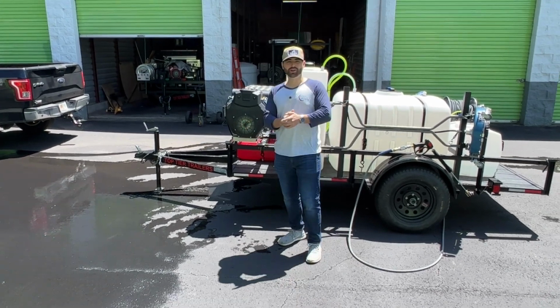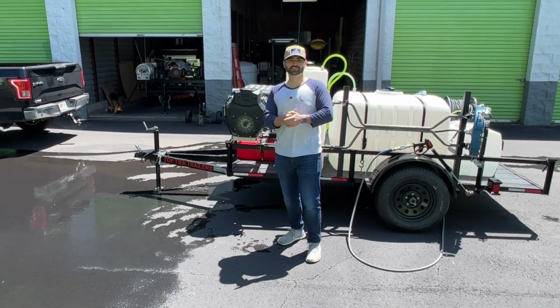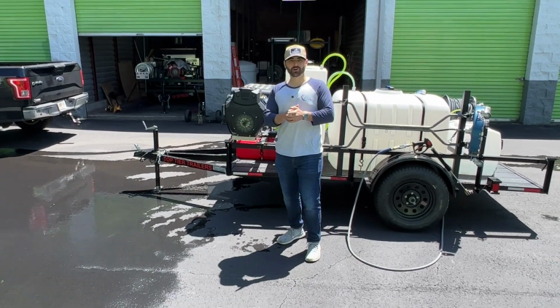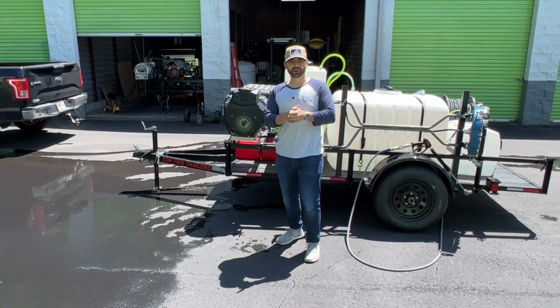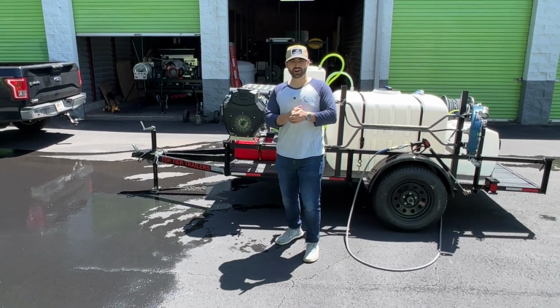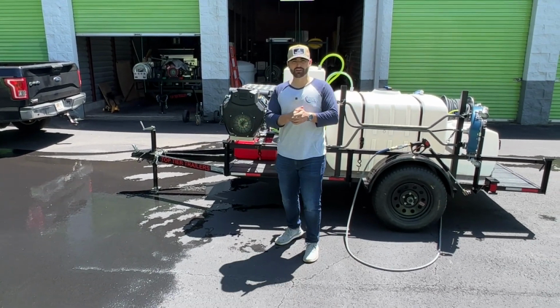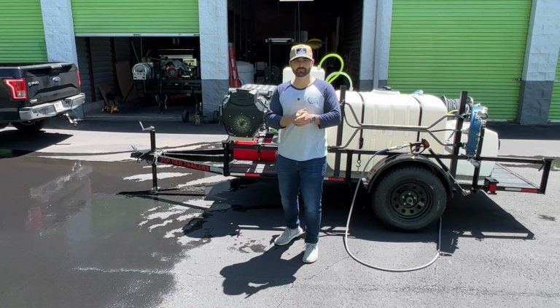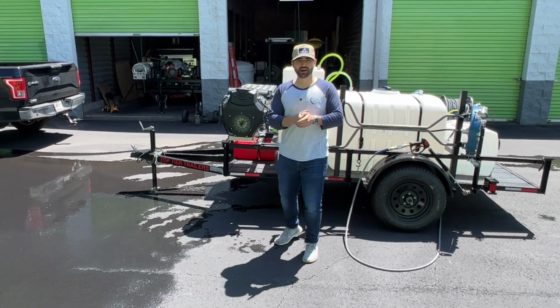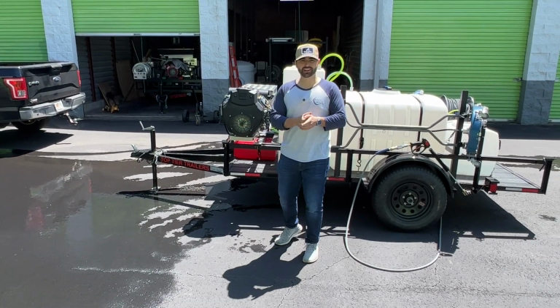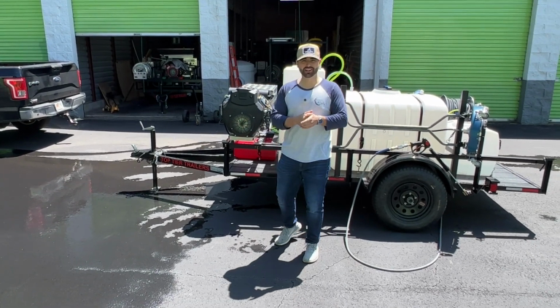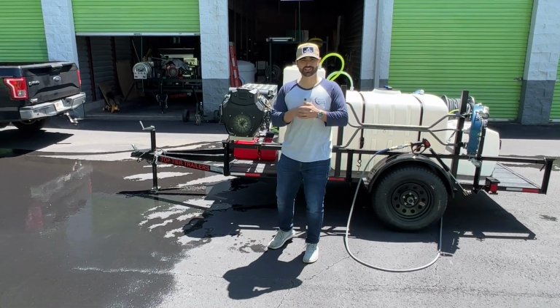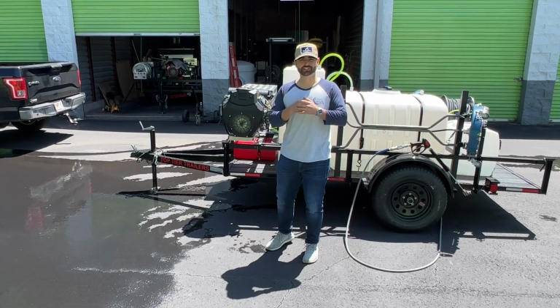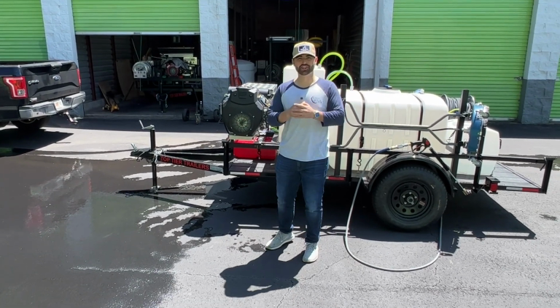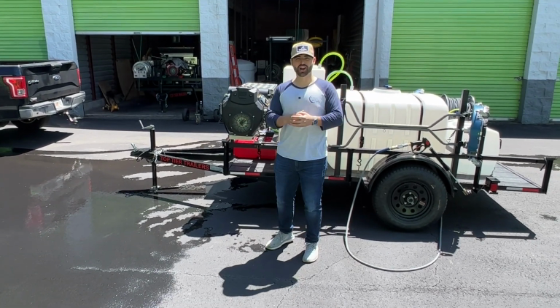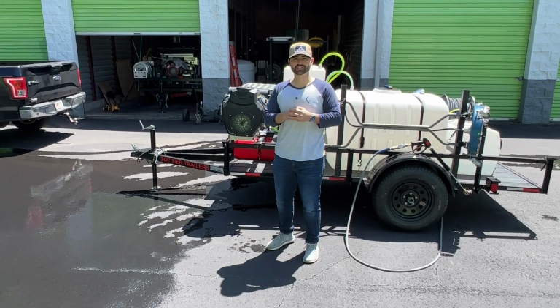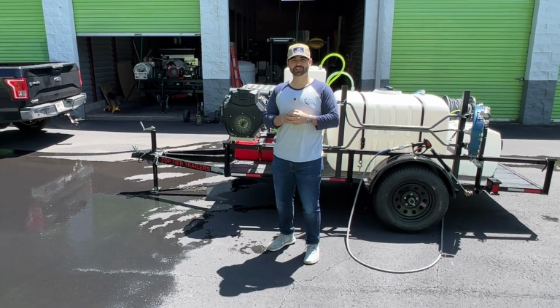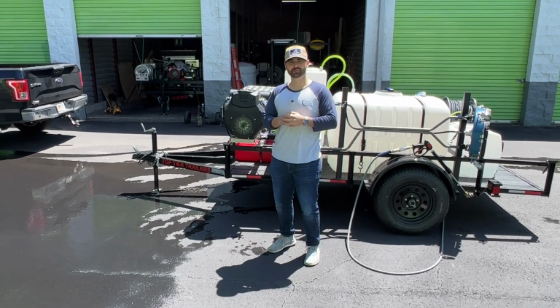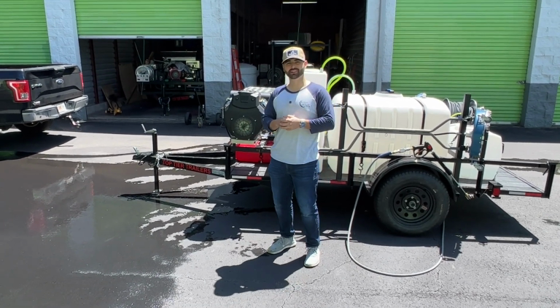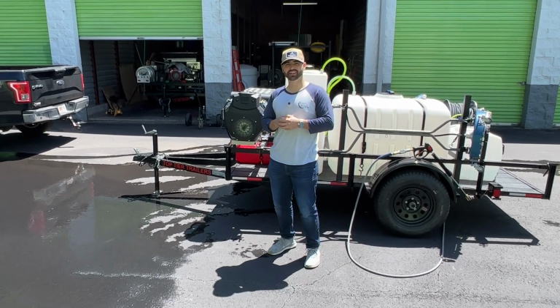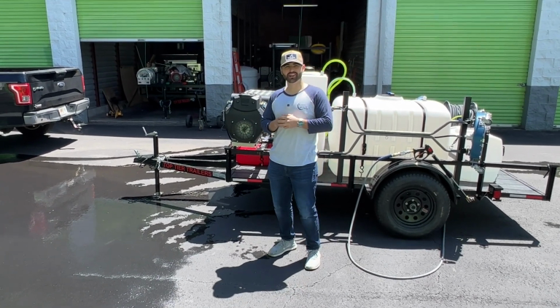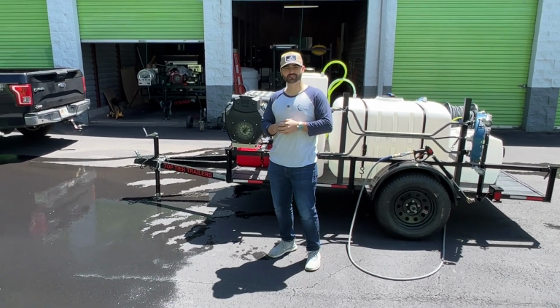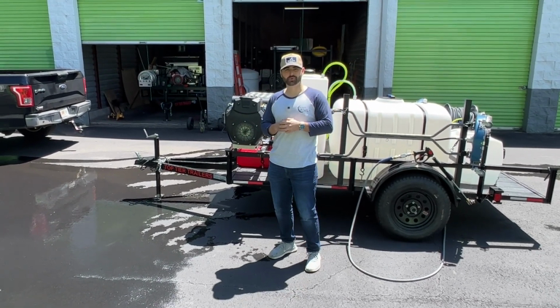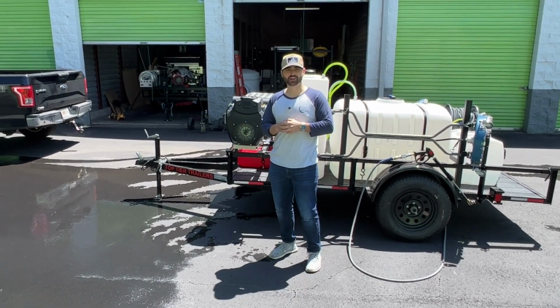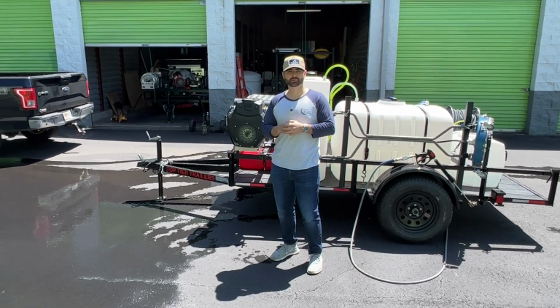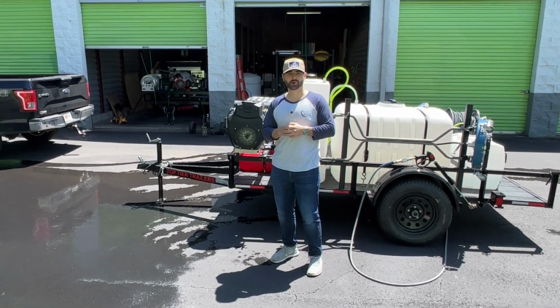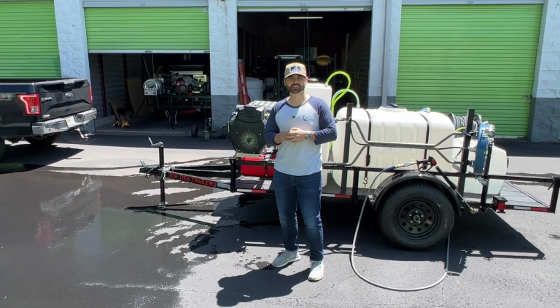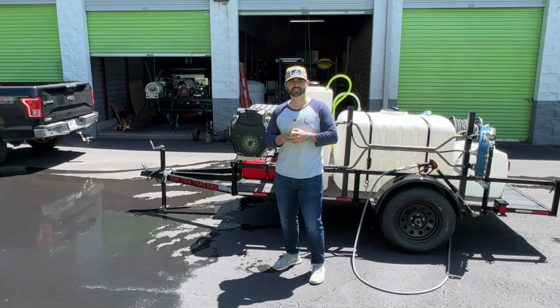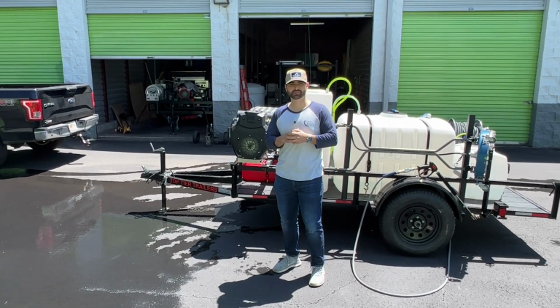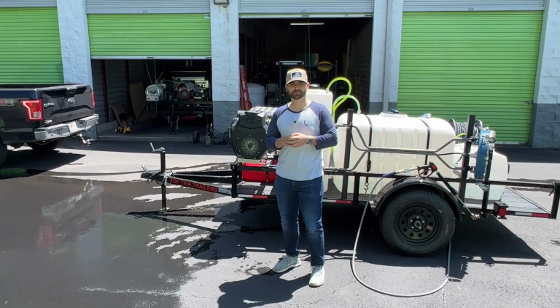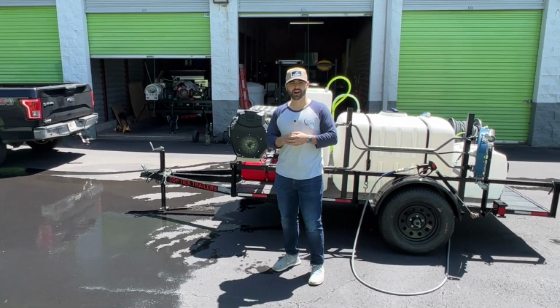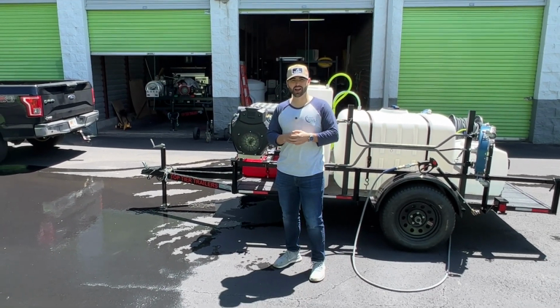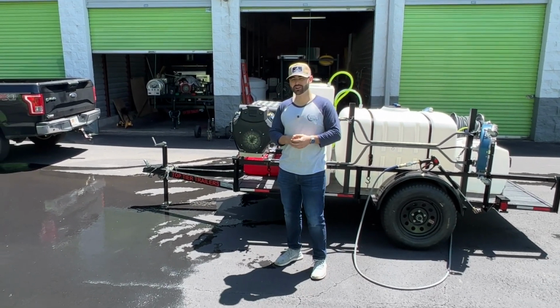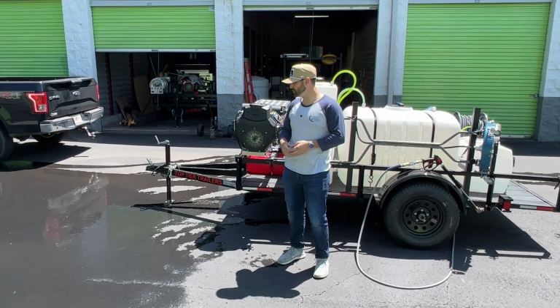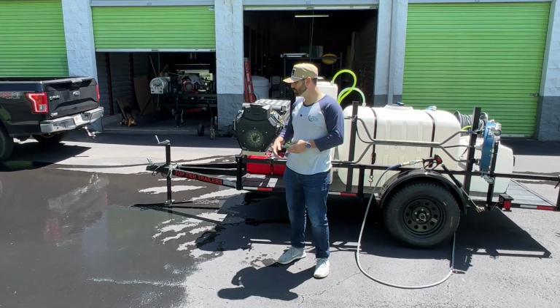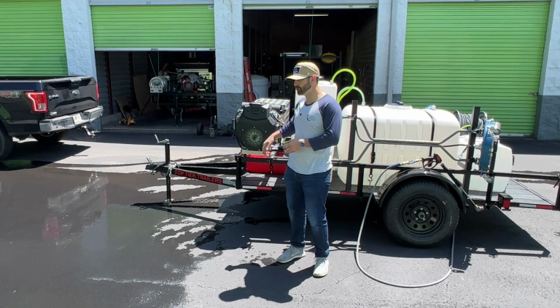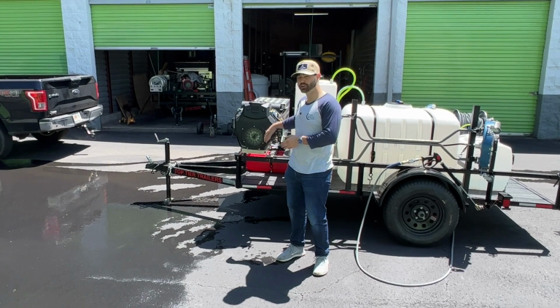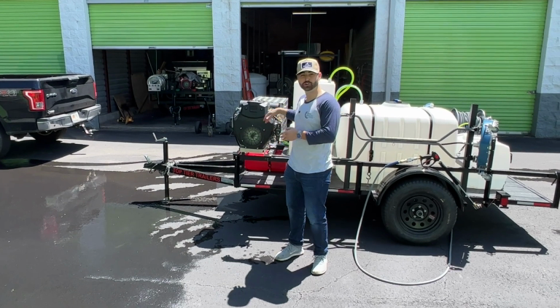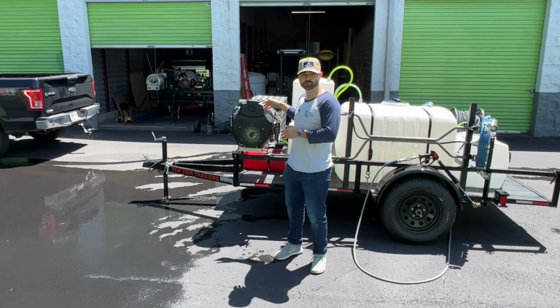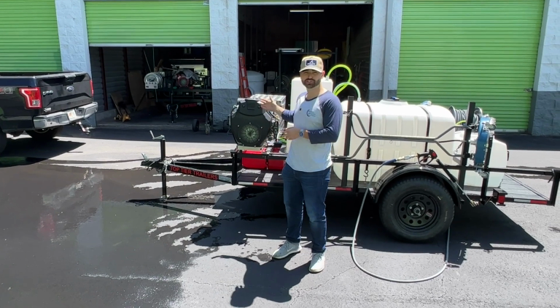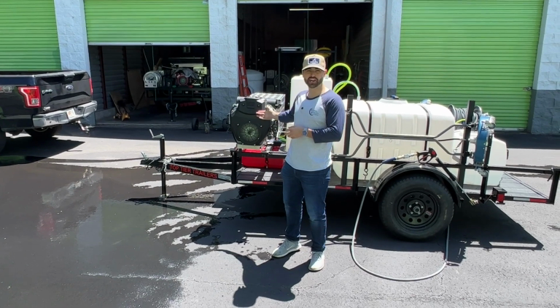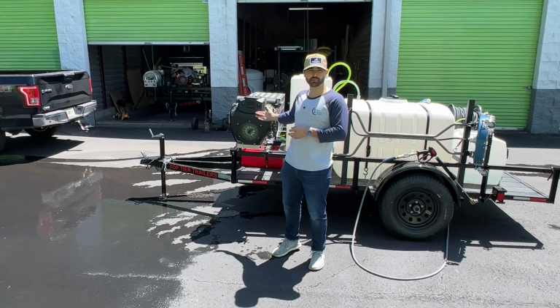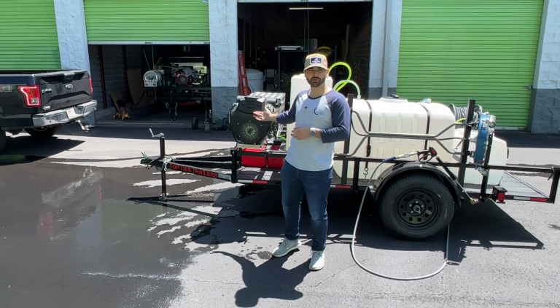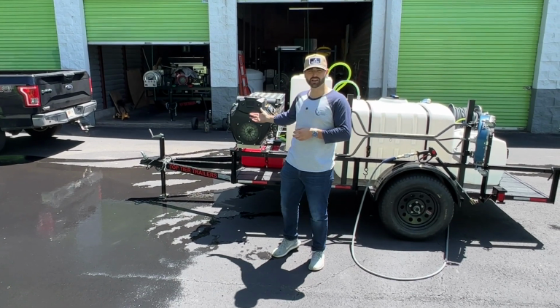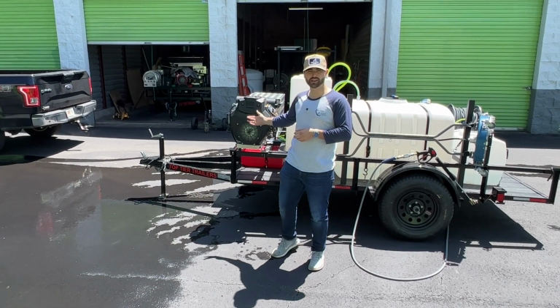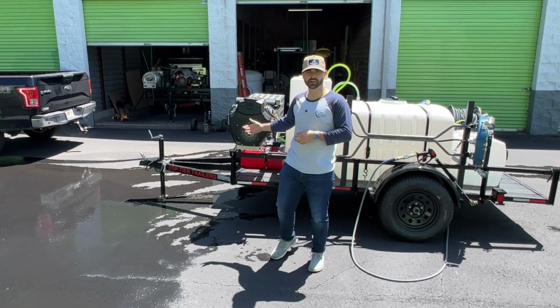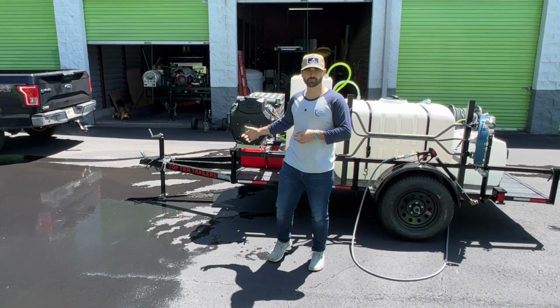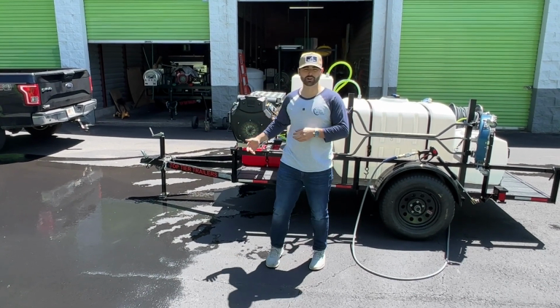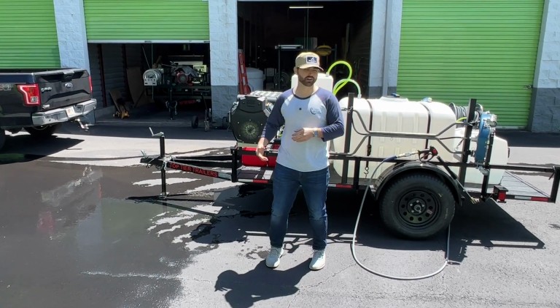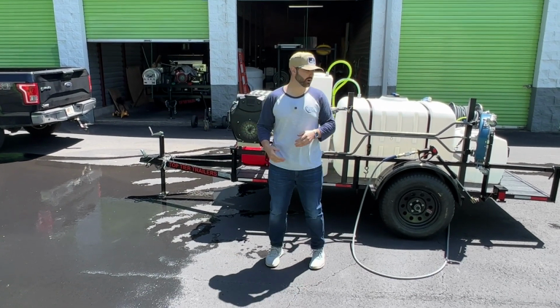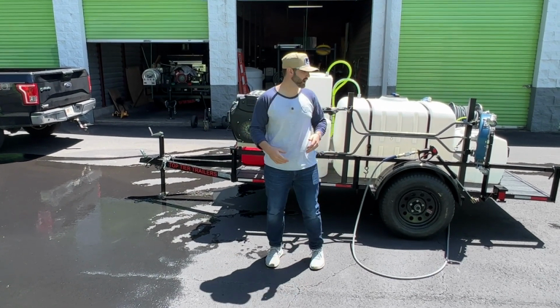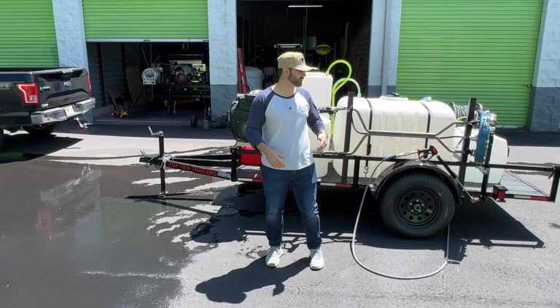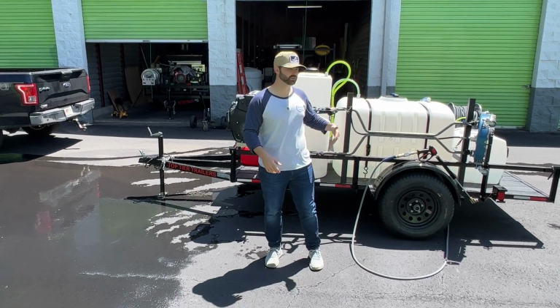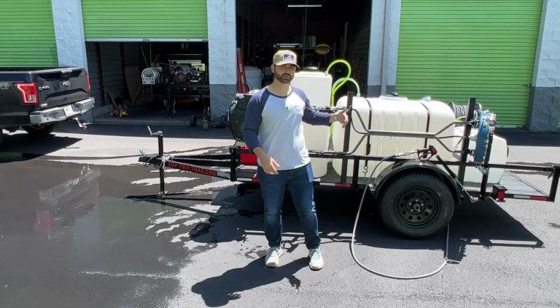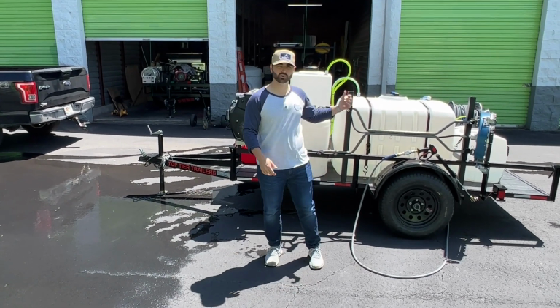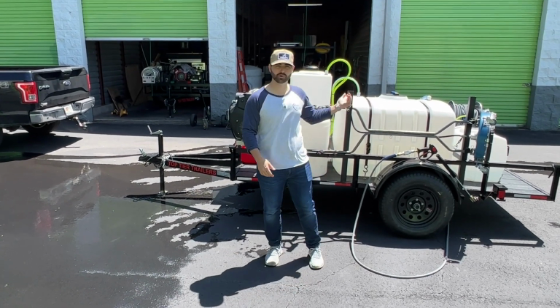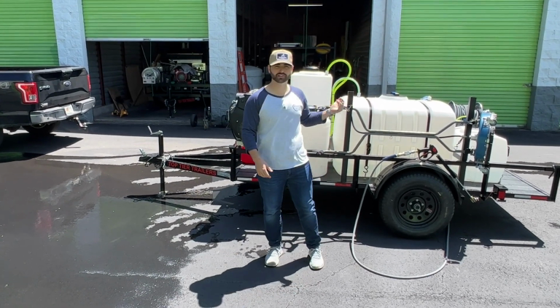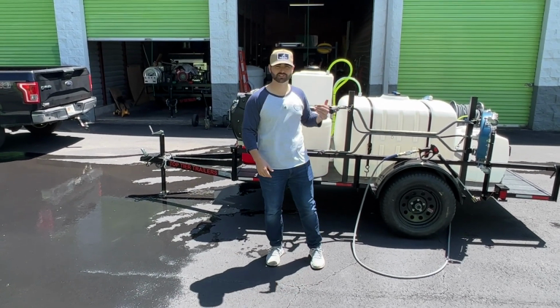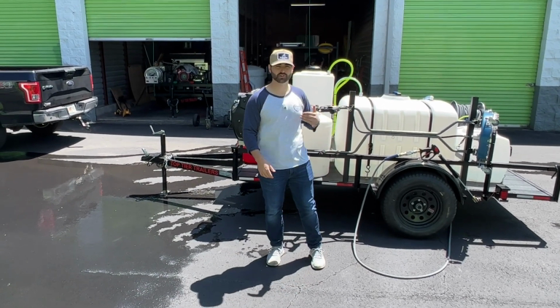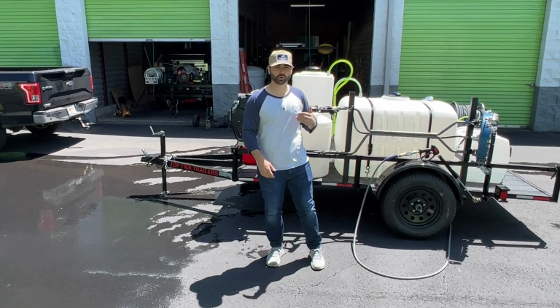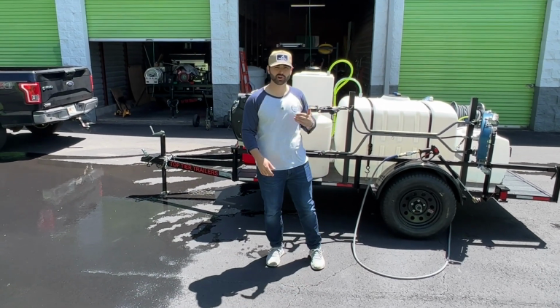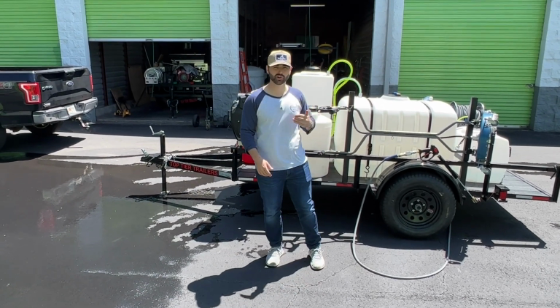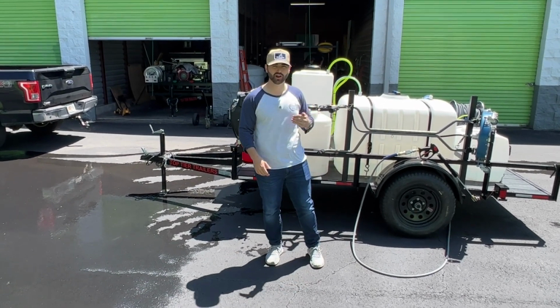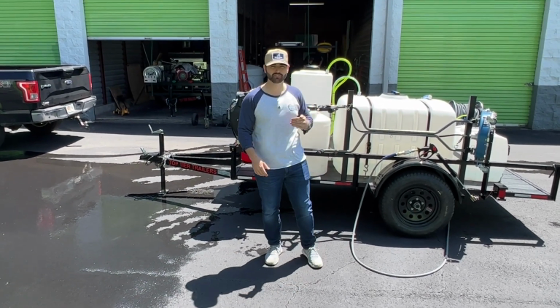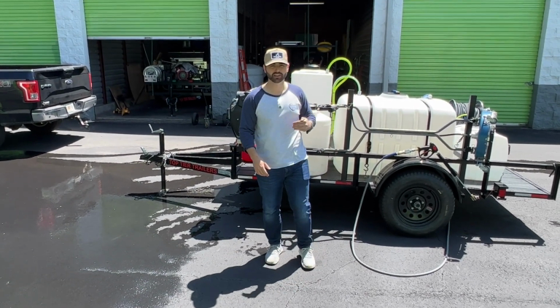What is going on everybody? It is Josh here with Atlanta's Pressure Washing Supply. We built a new setup right here, and we're going to go ahead and do a quick tutorial of it.